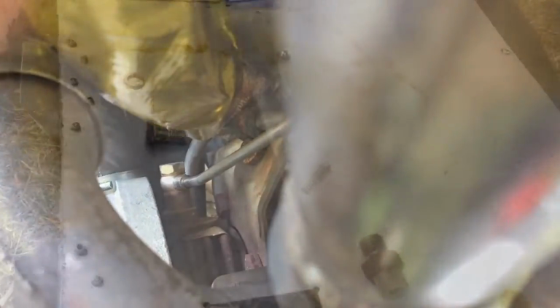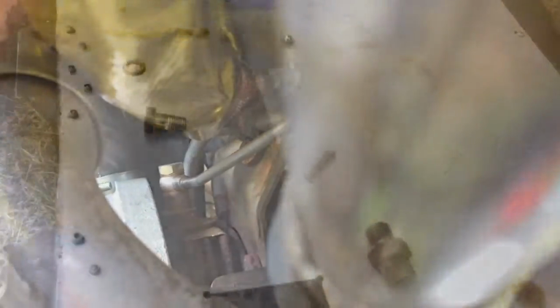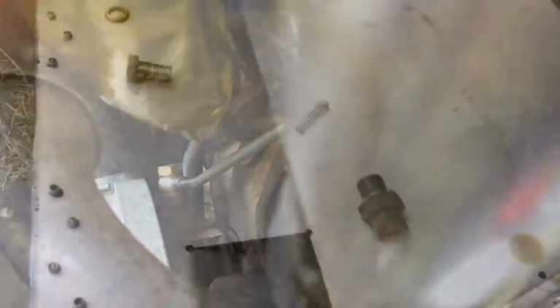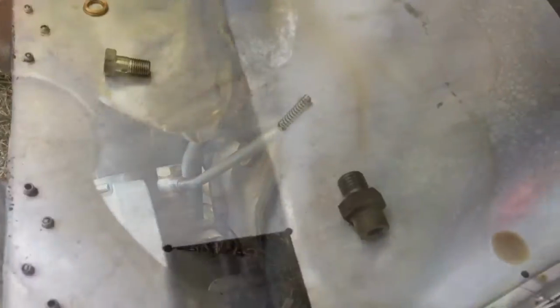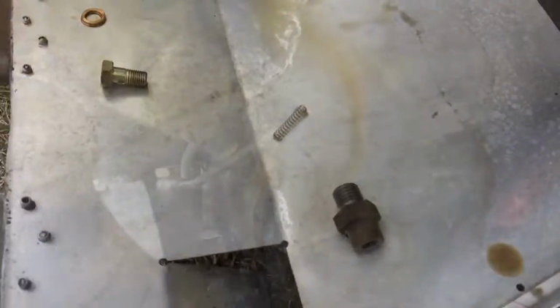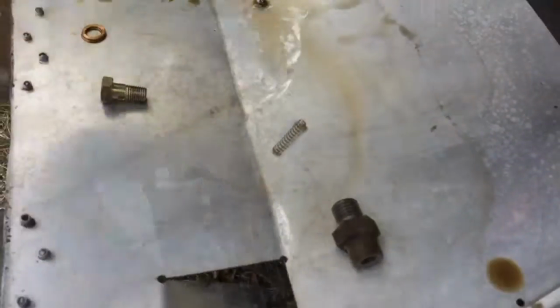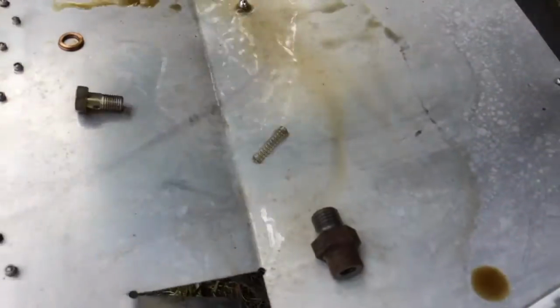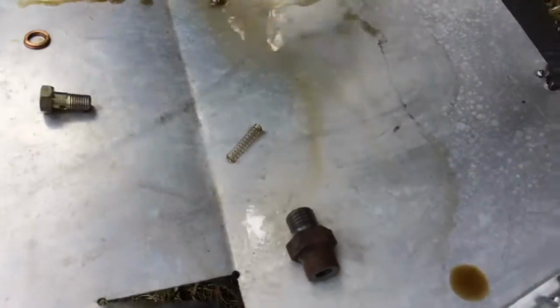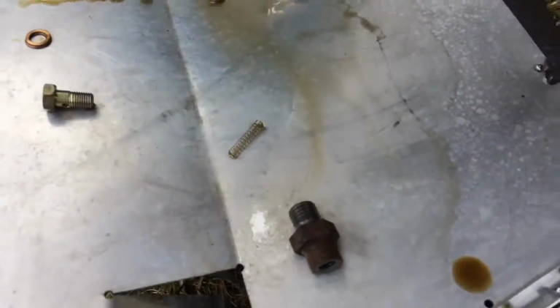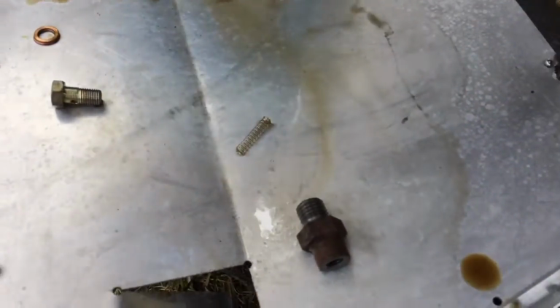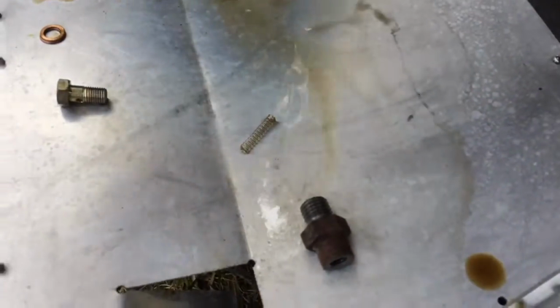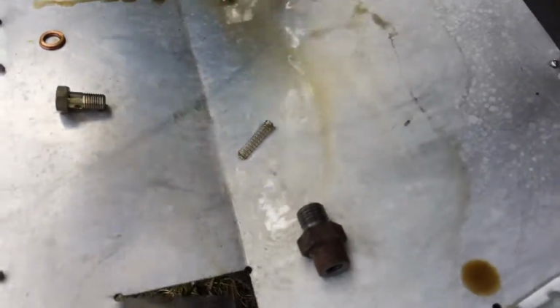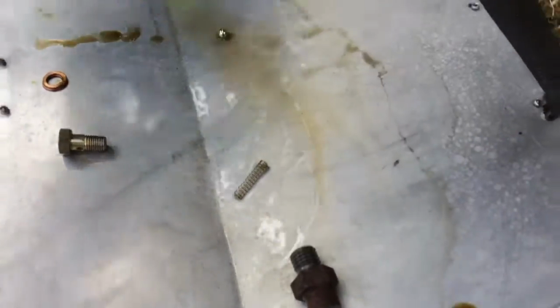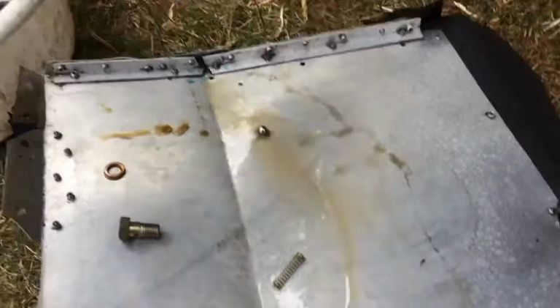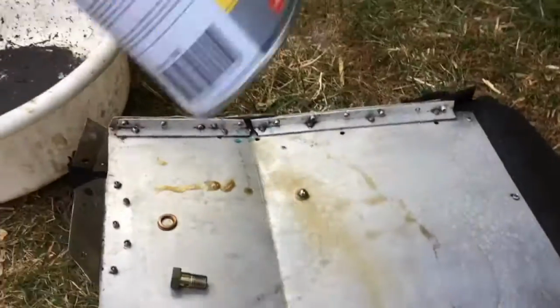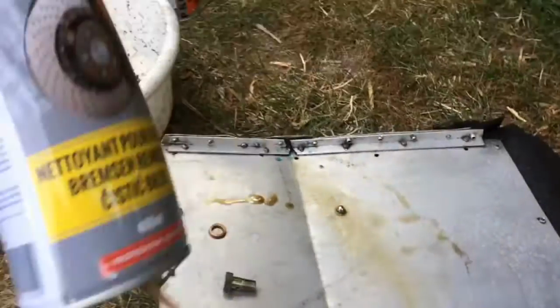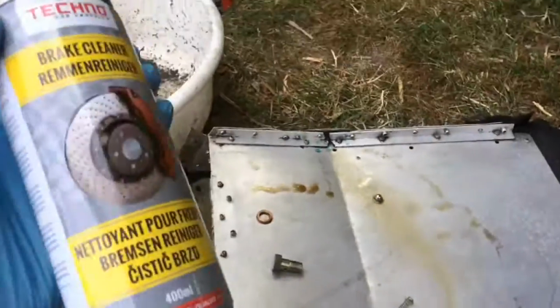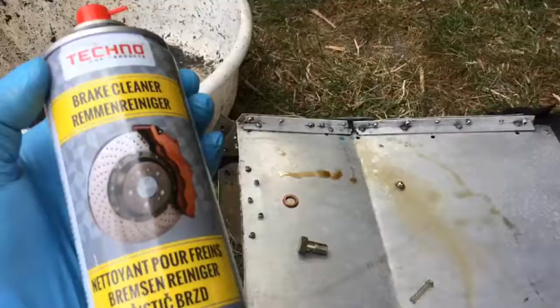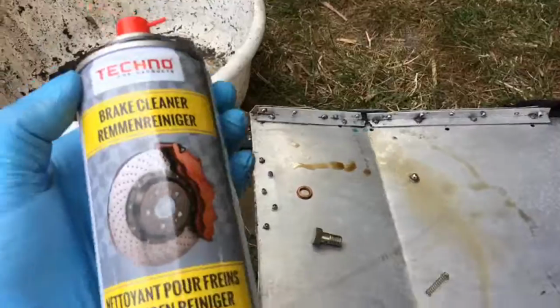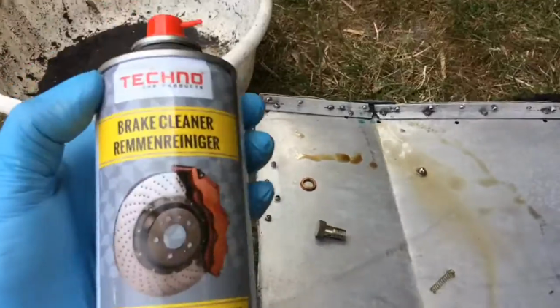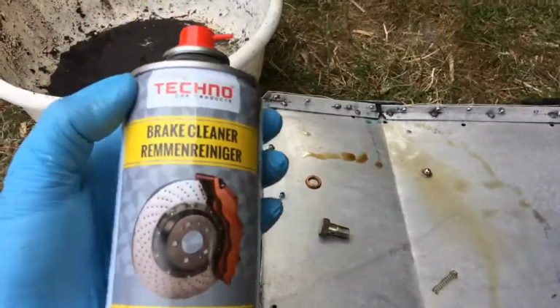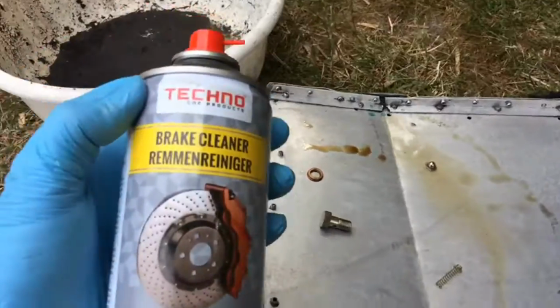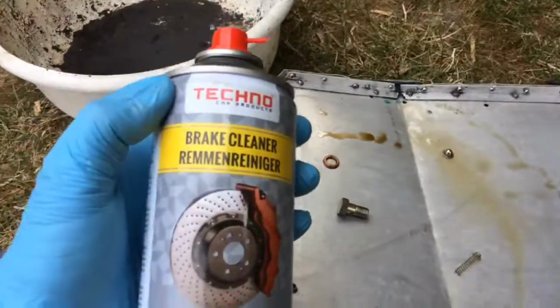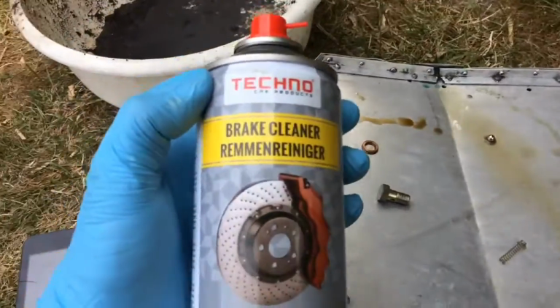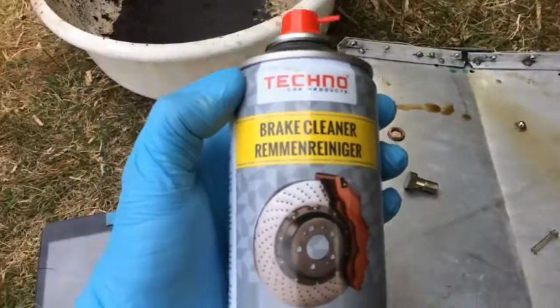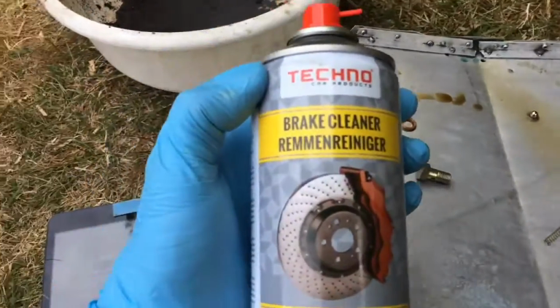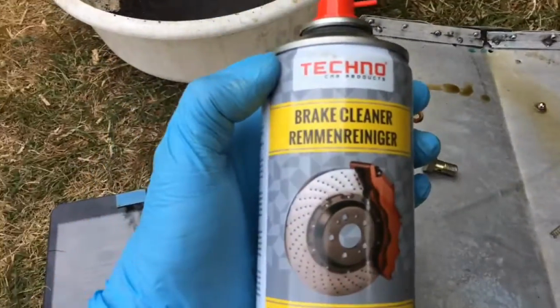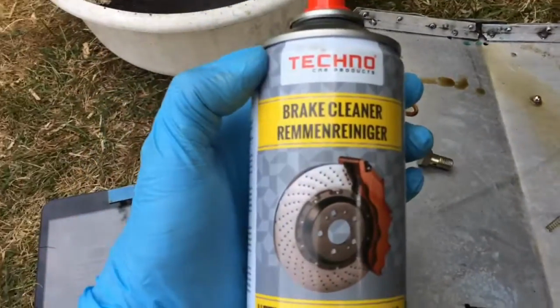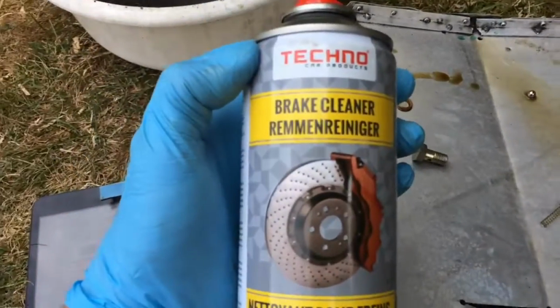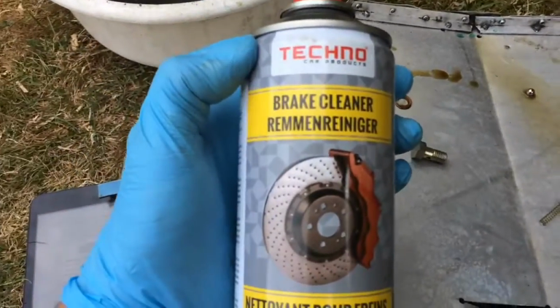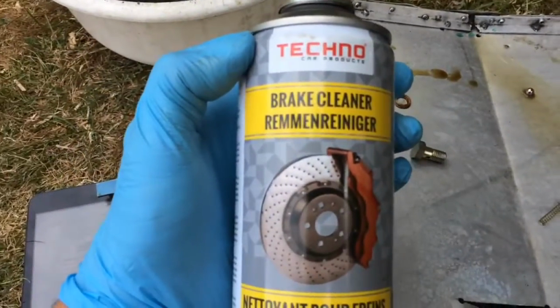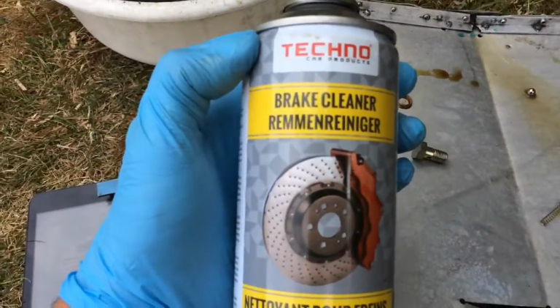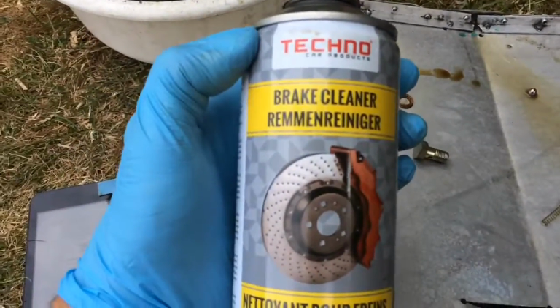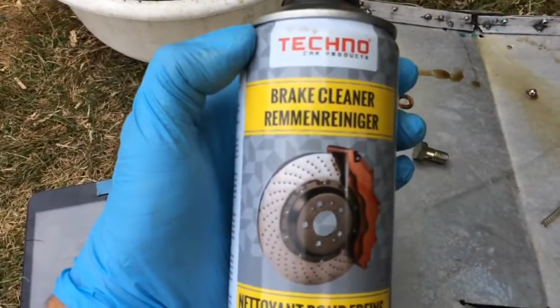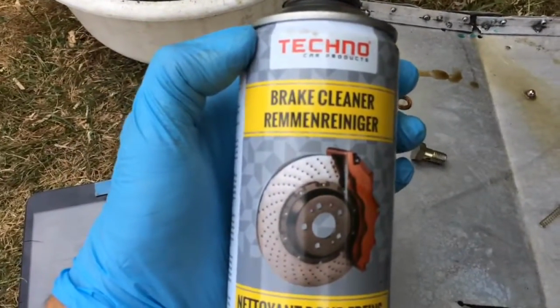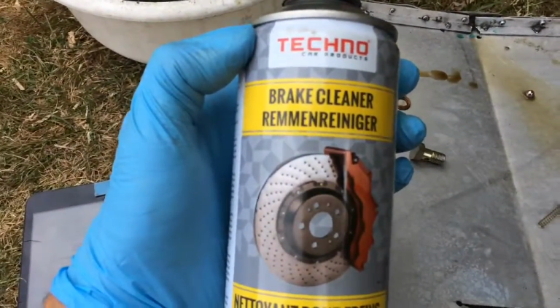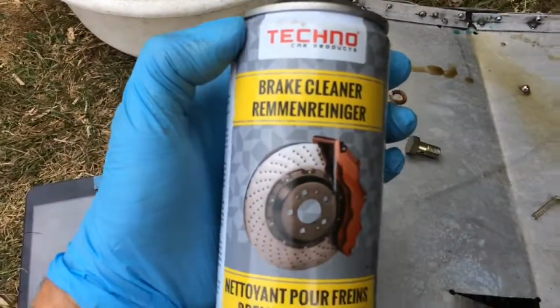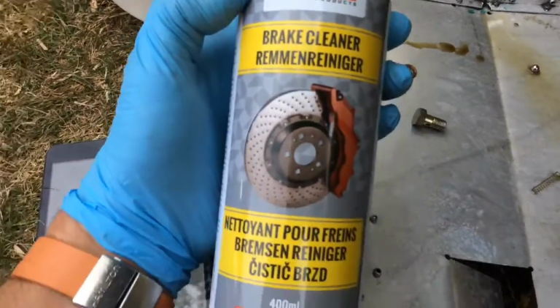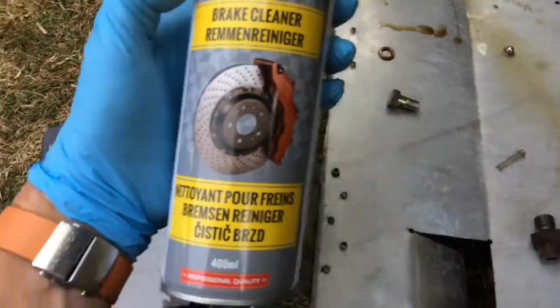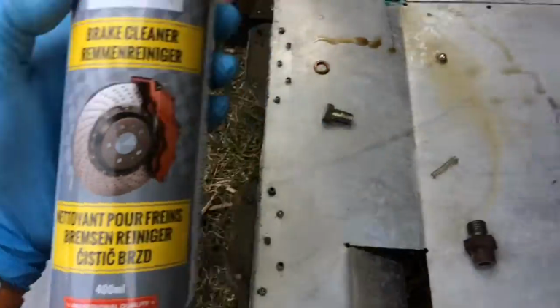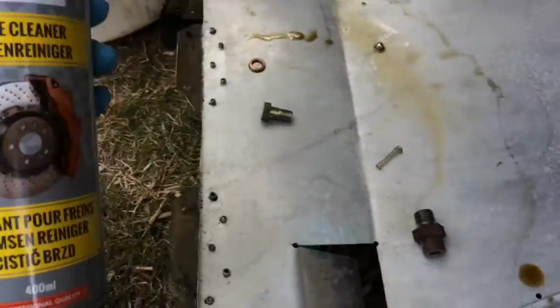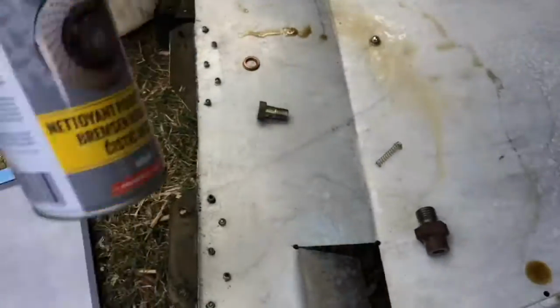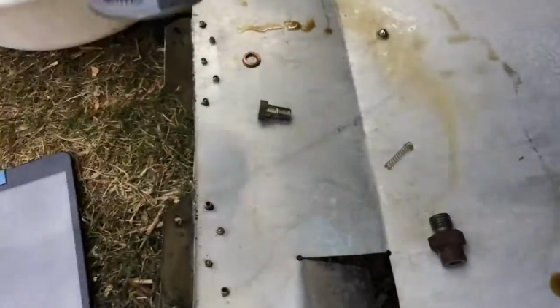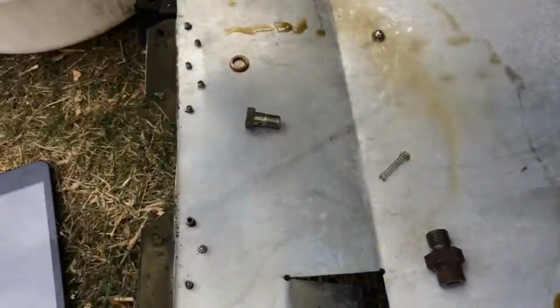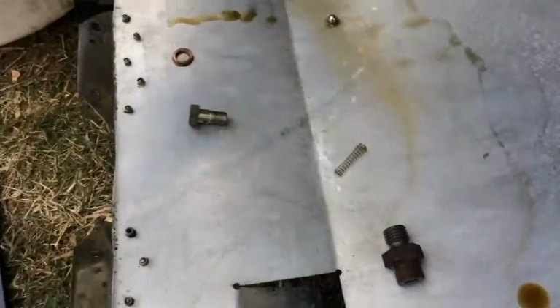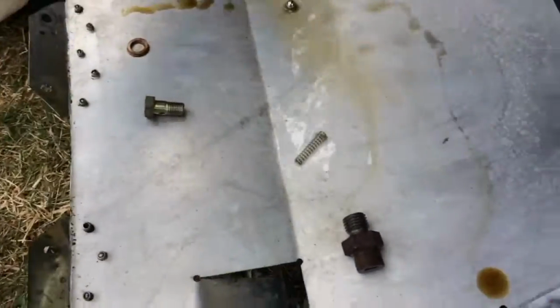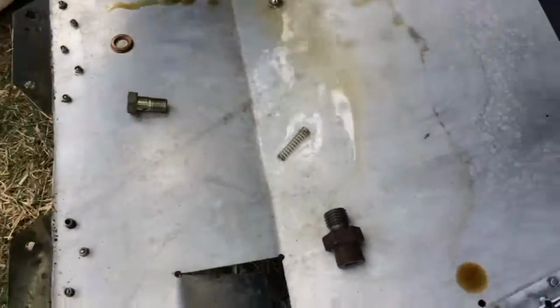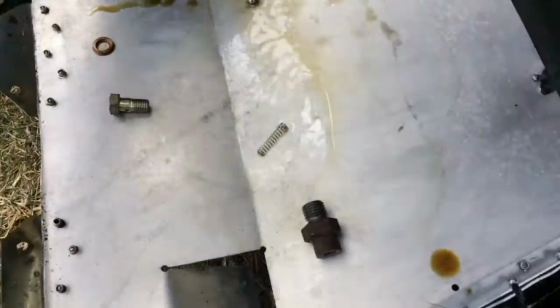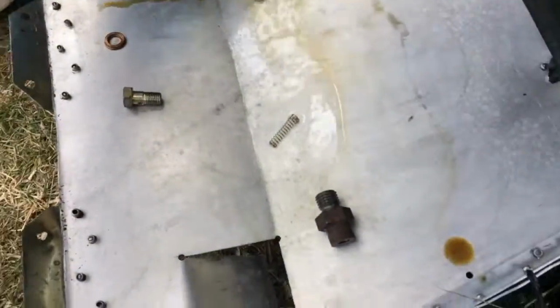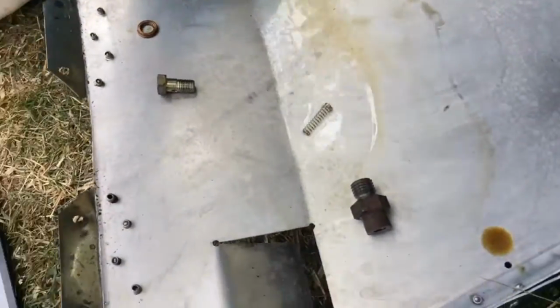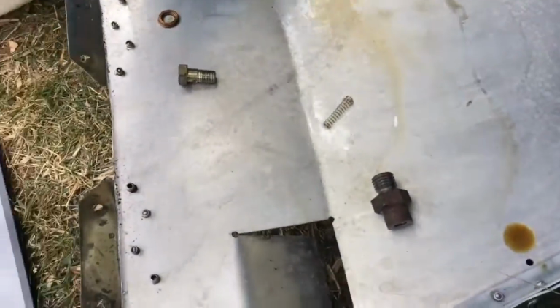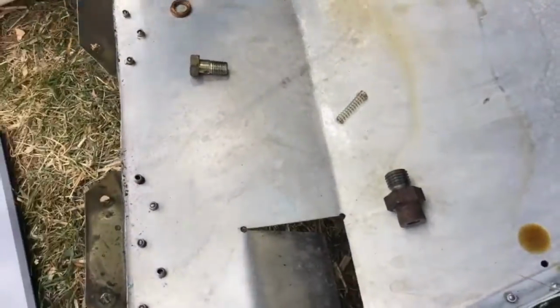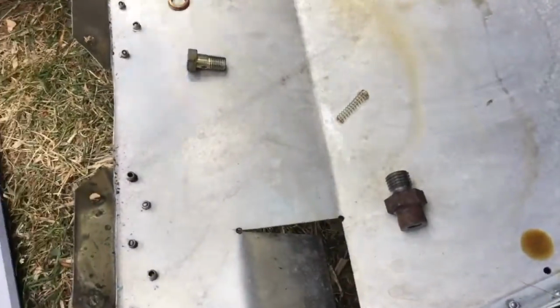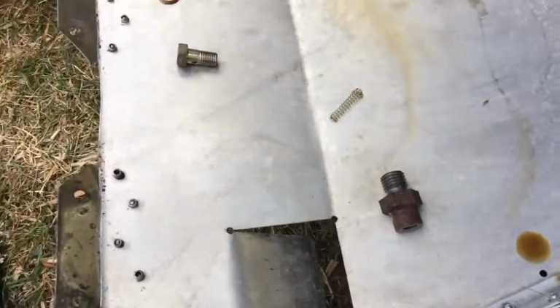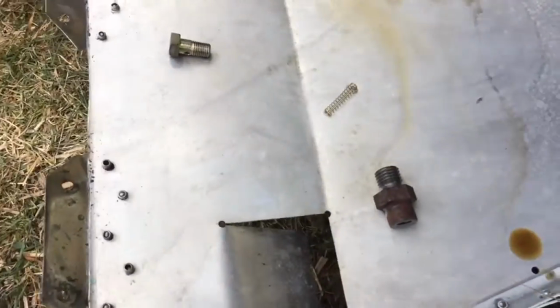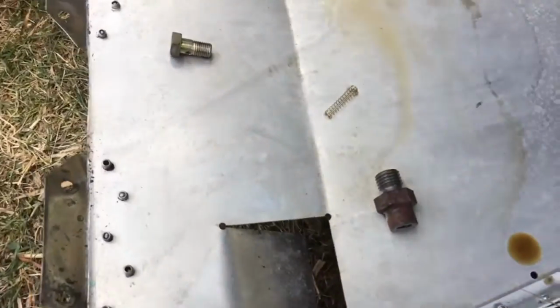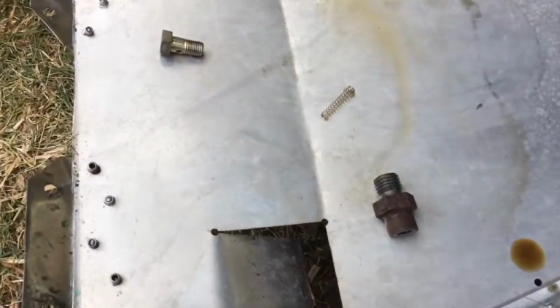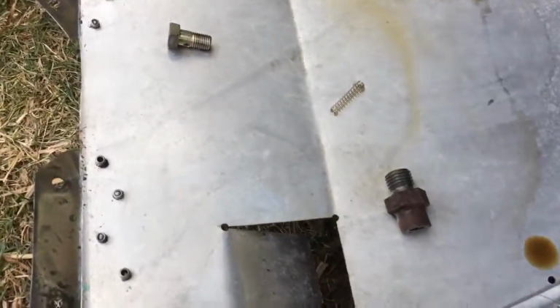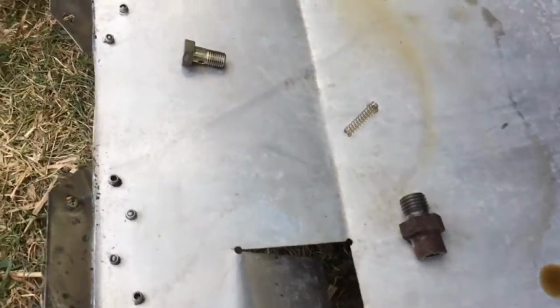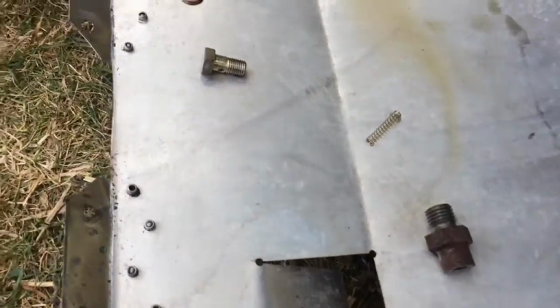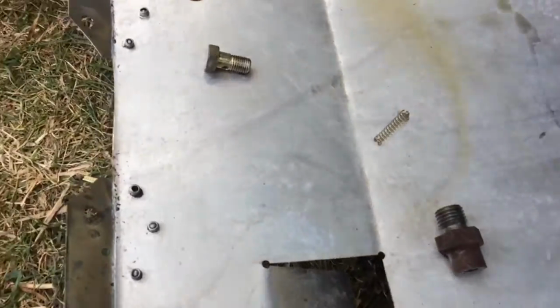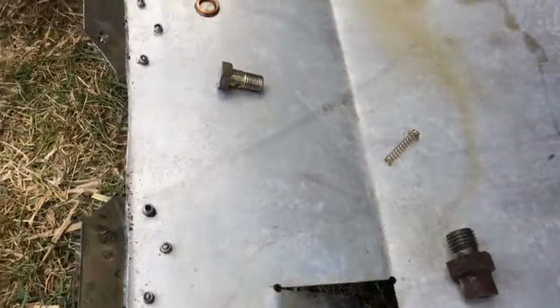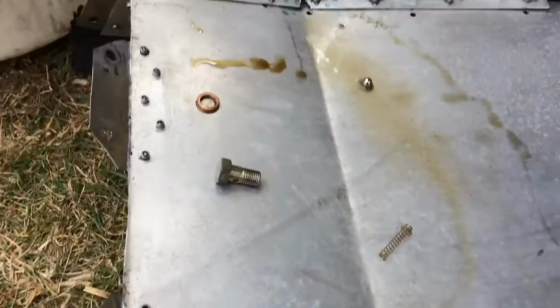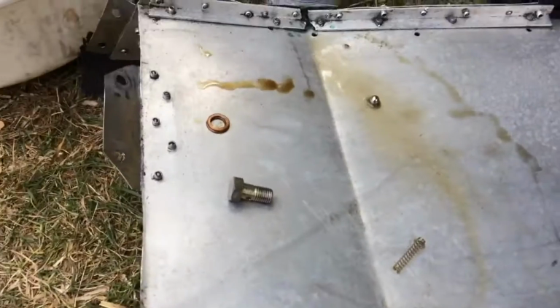I cleaned it with some brake cleaner, and now I'm going to put it back.